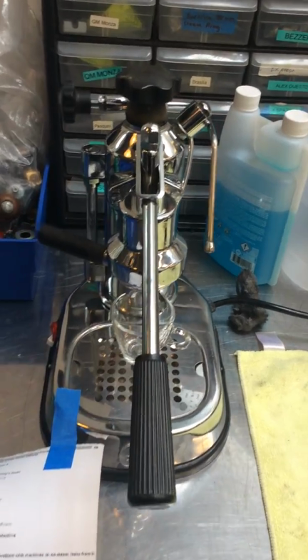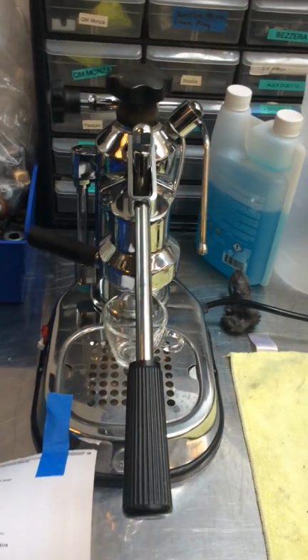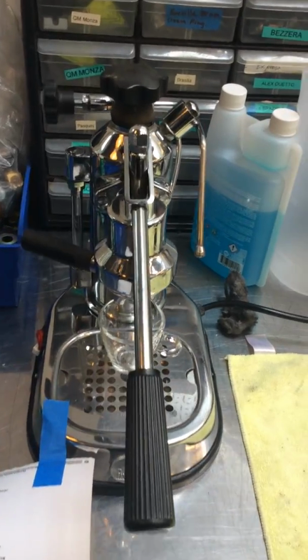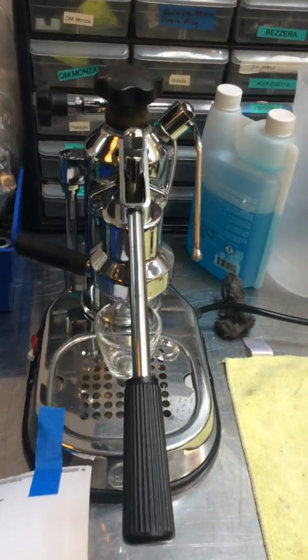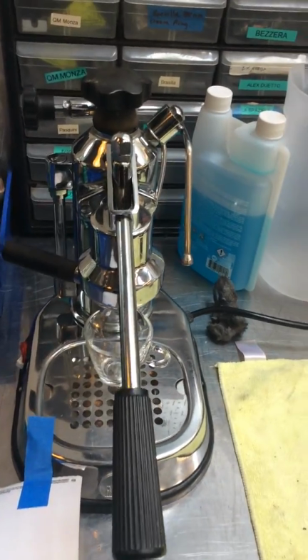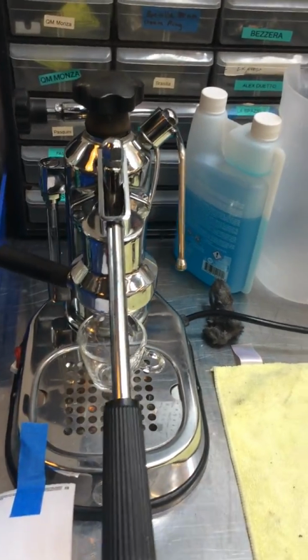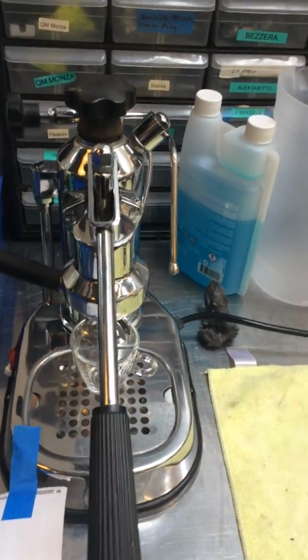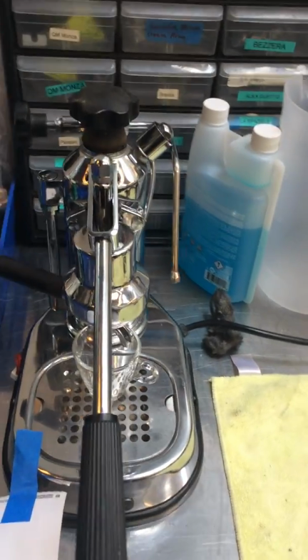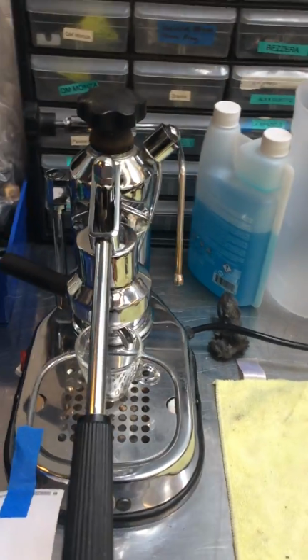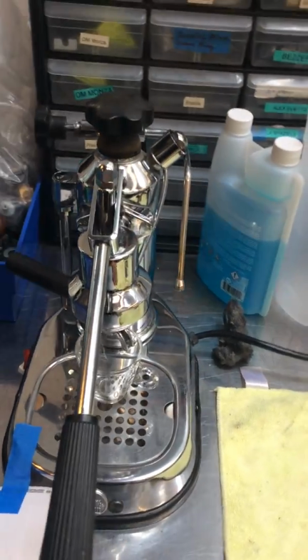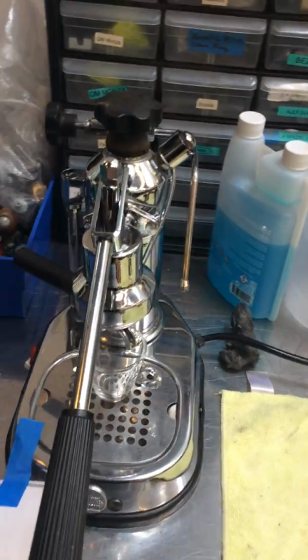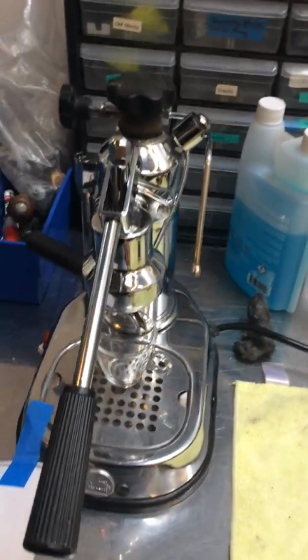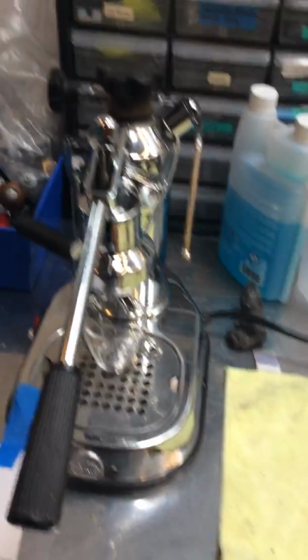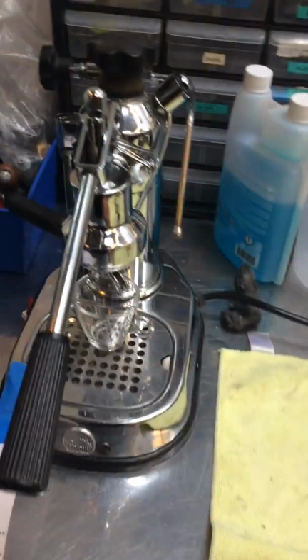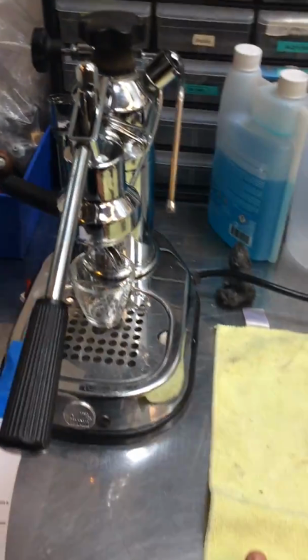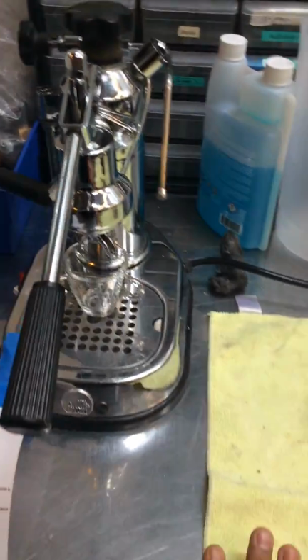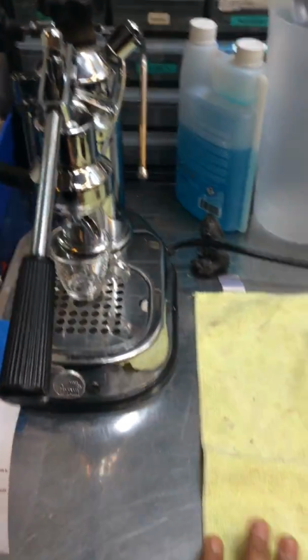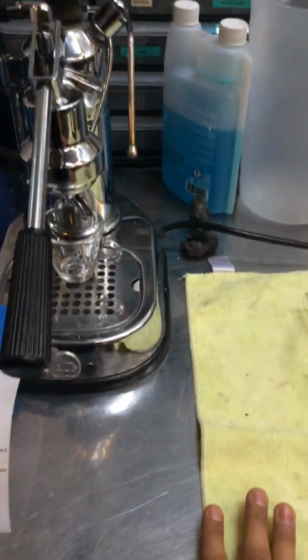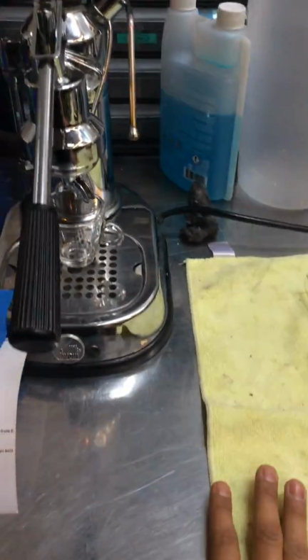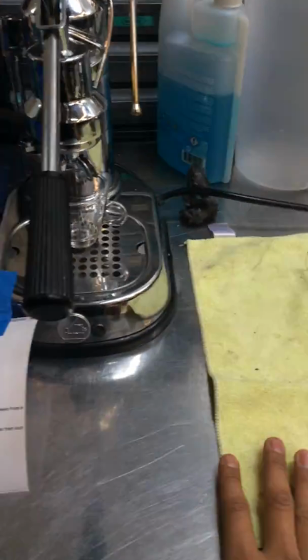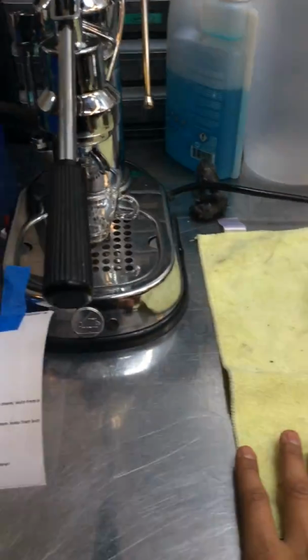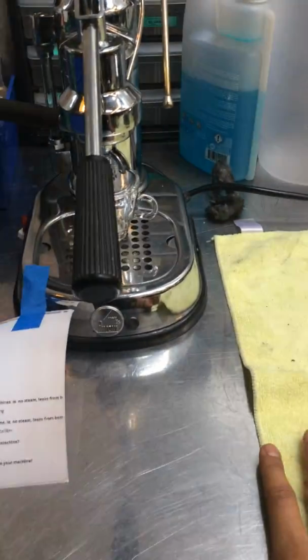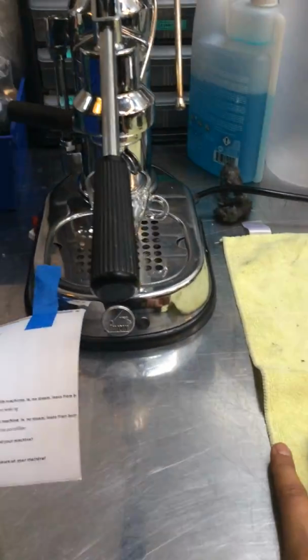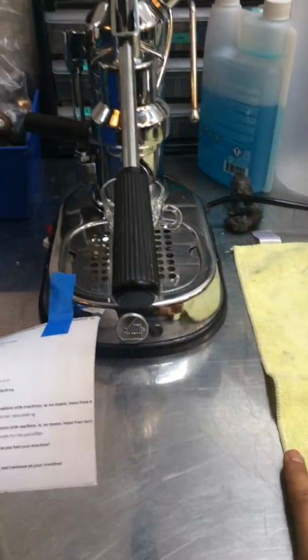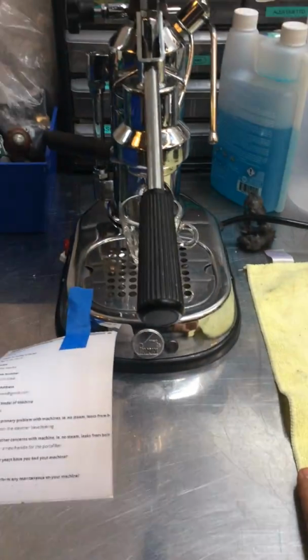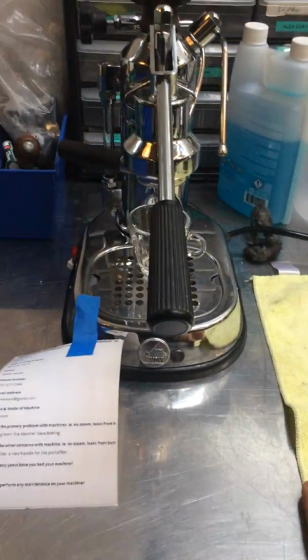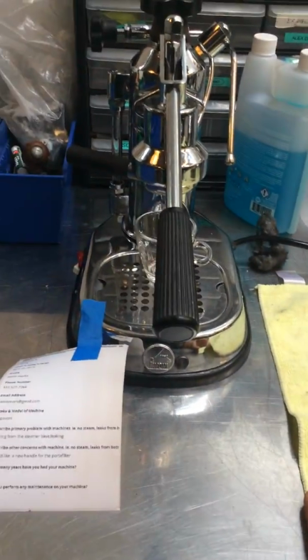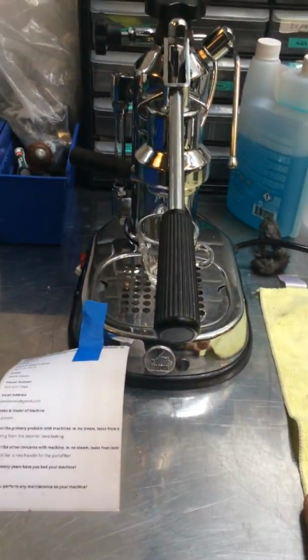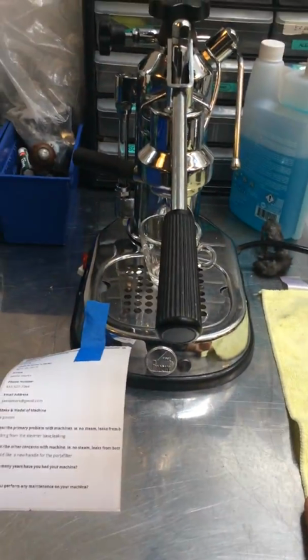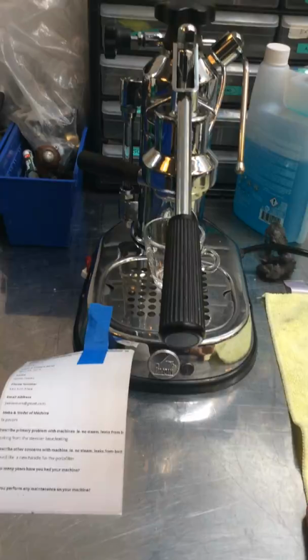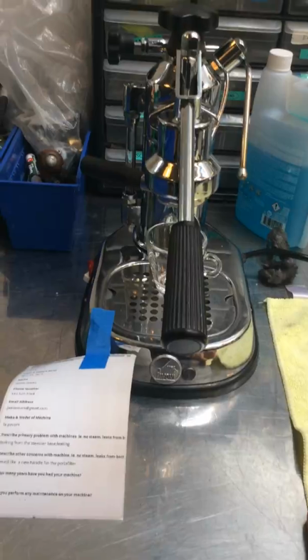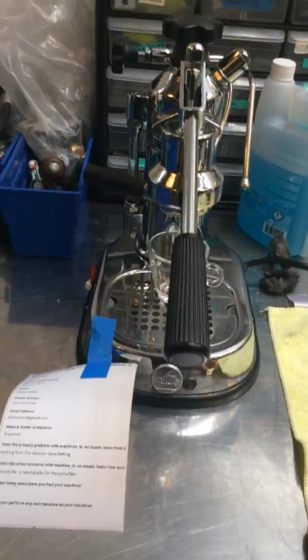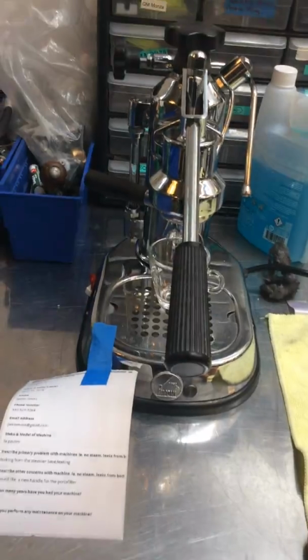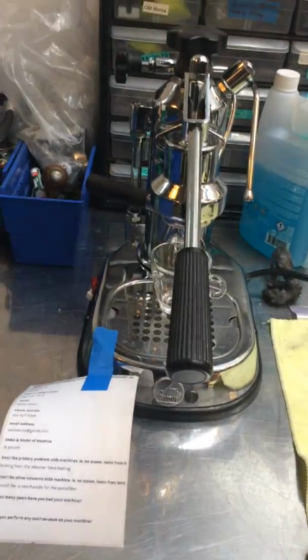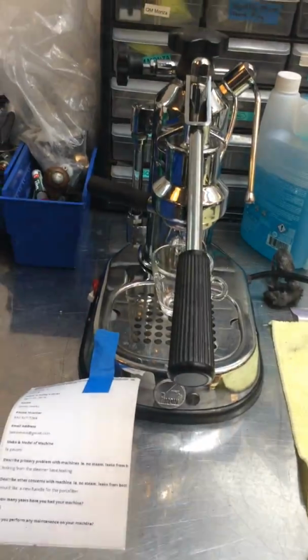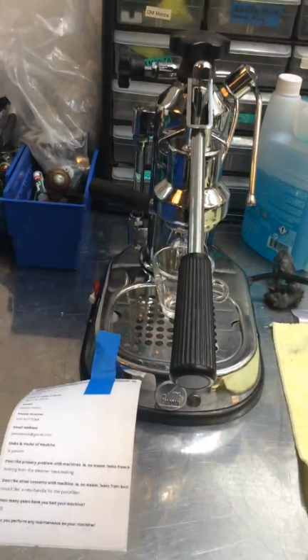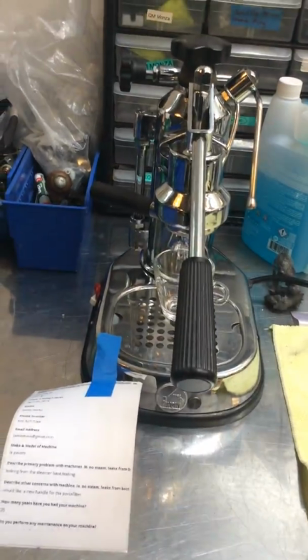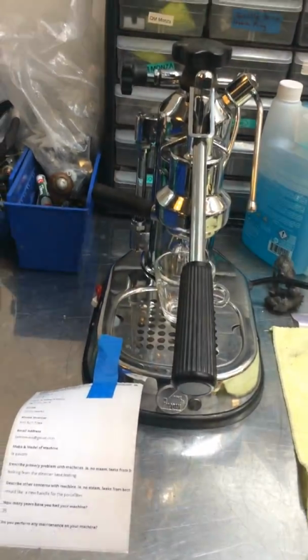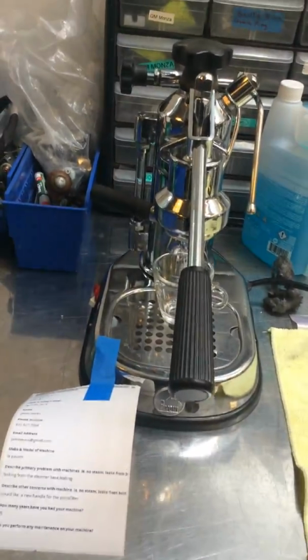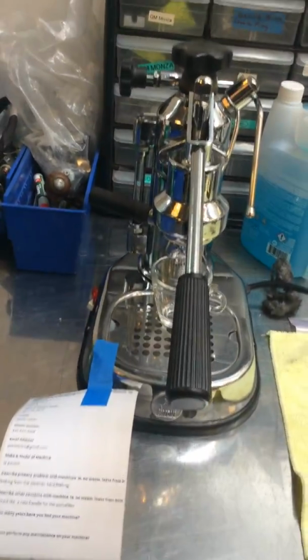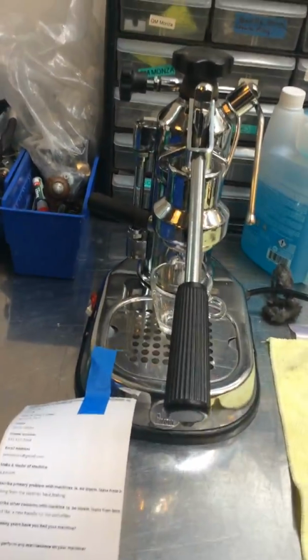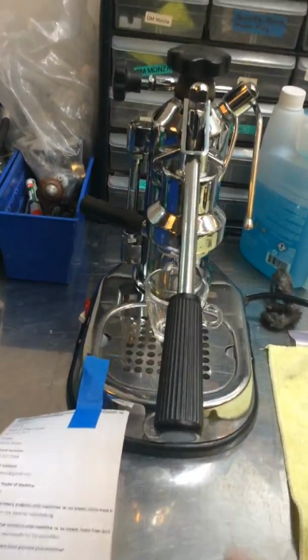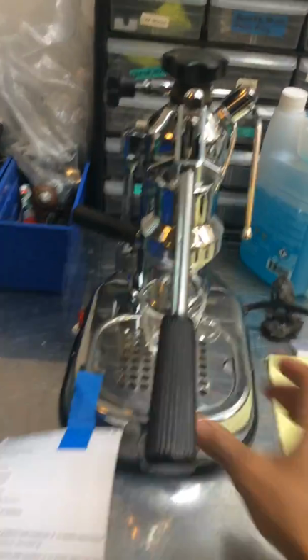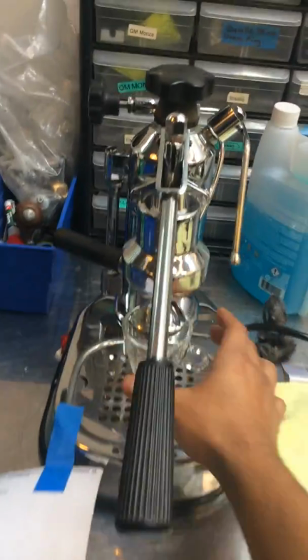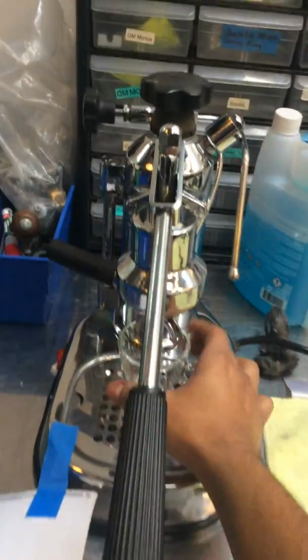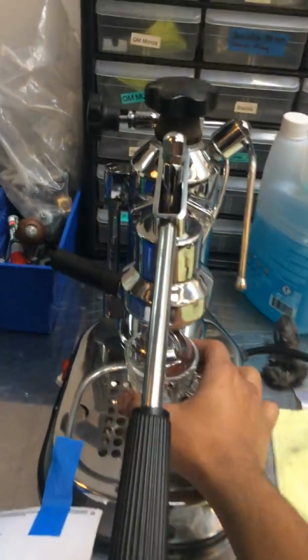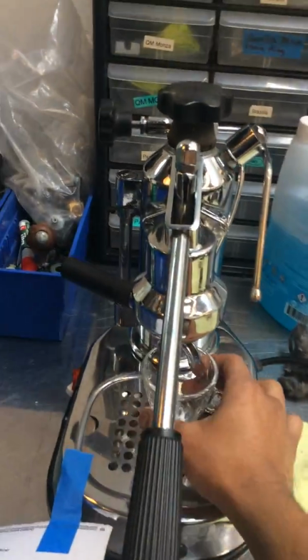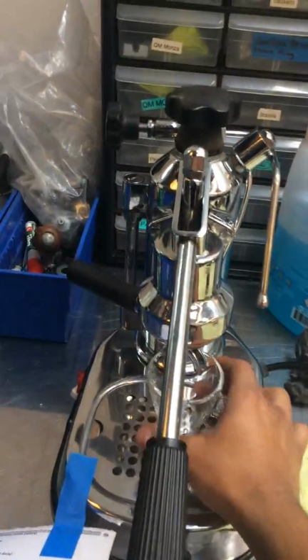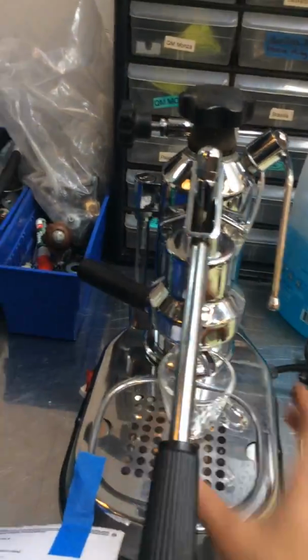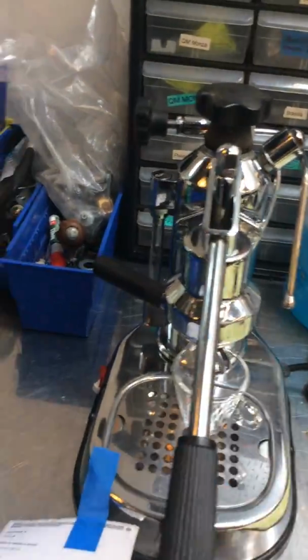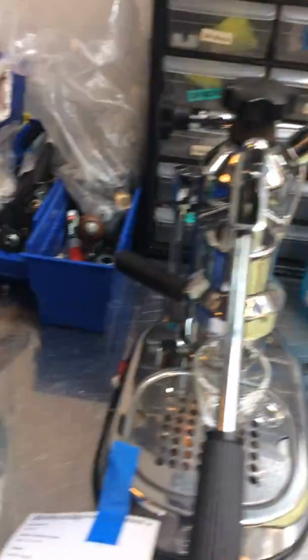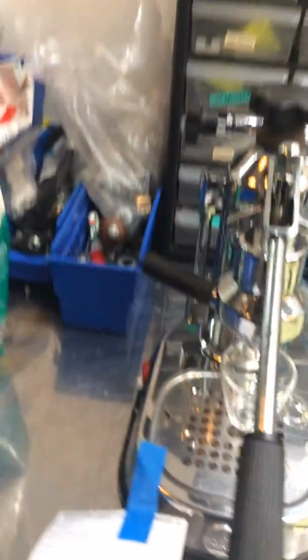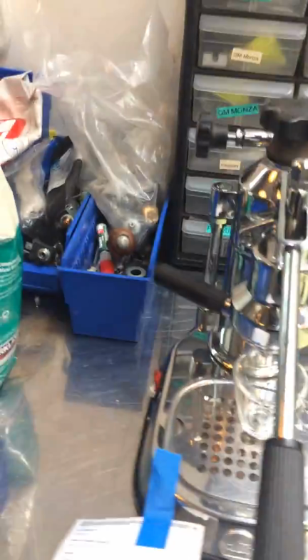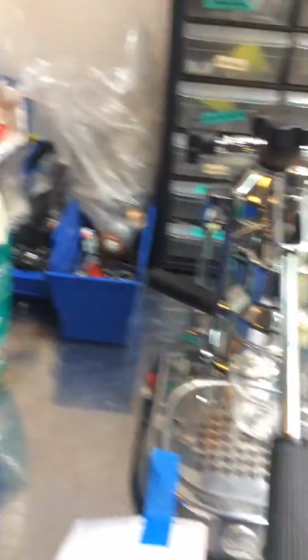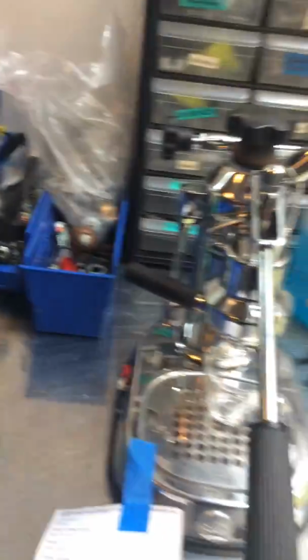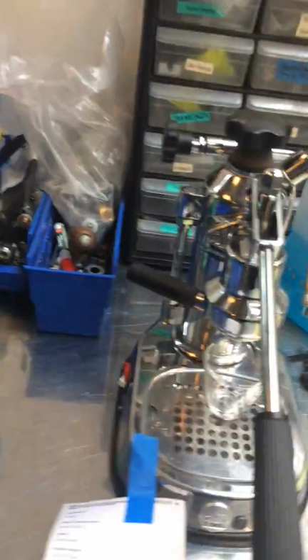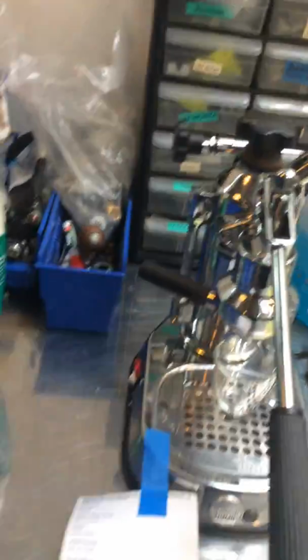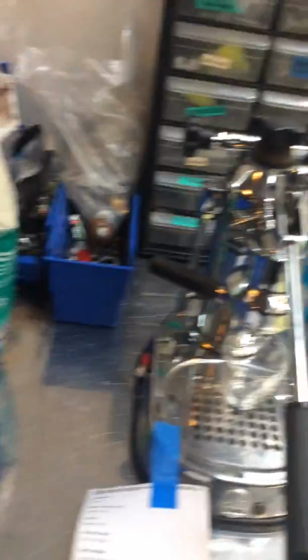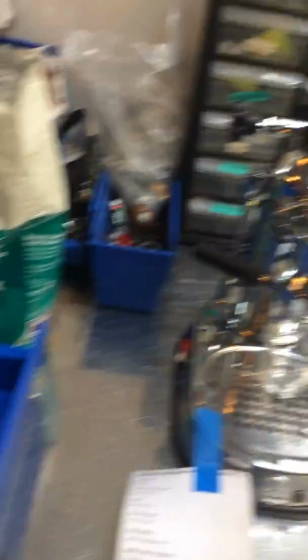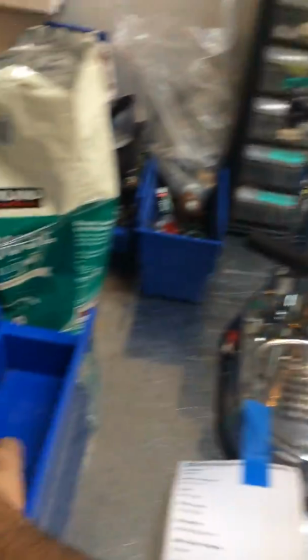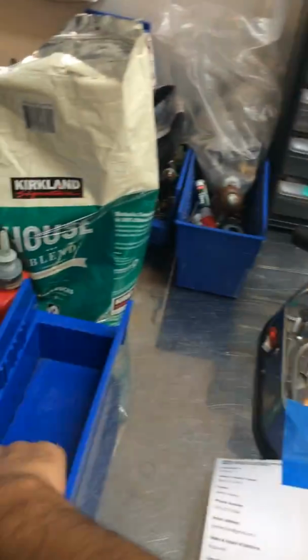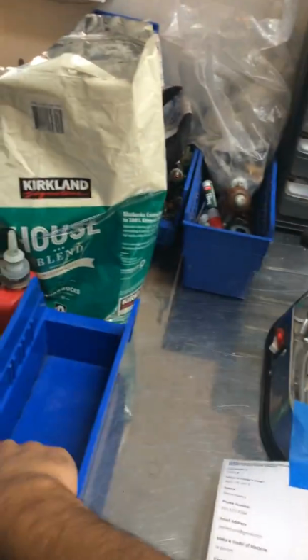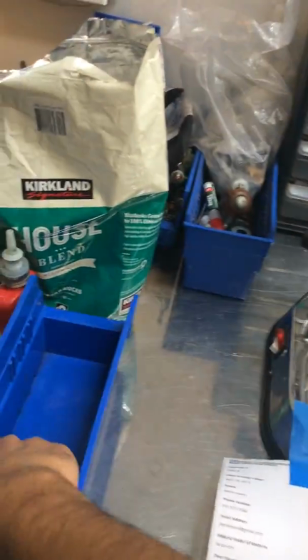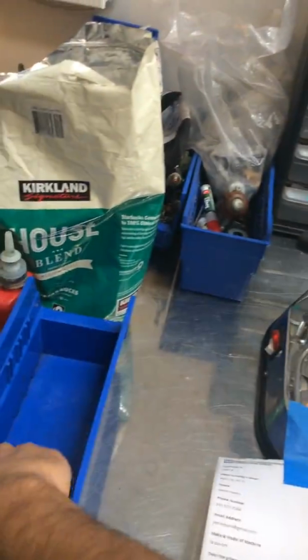Hello everyone, welcome to Candy Coffee. Here we have a La Pavoni espresso machine. This machine was brought here because it needed a tune-up.